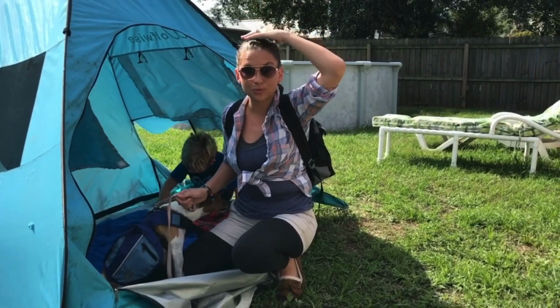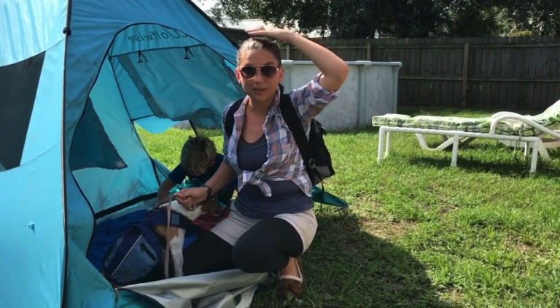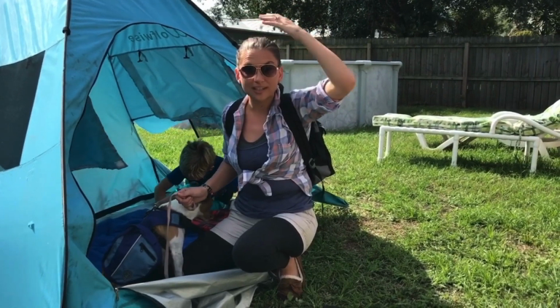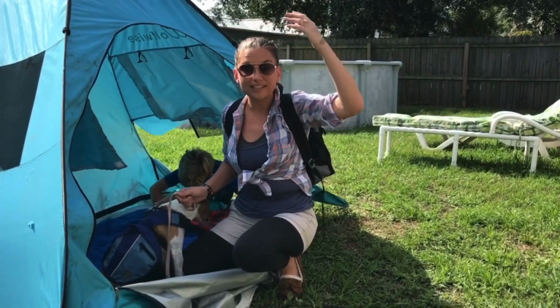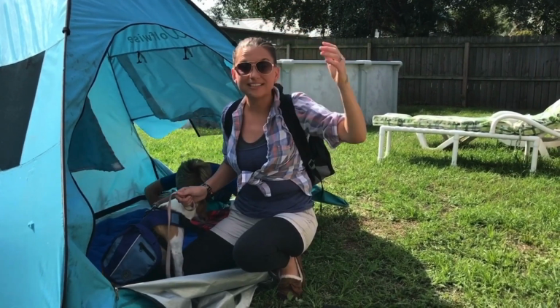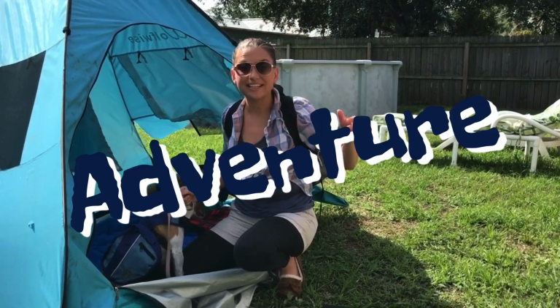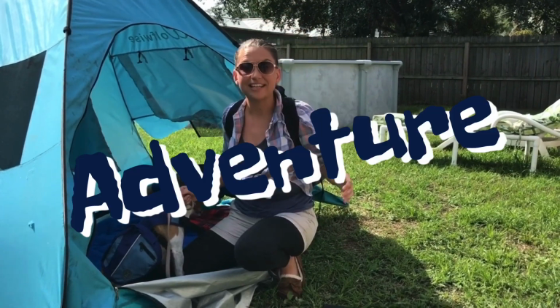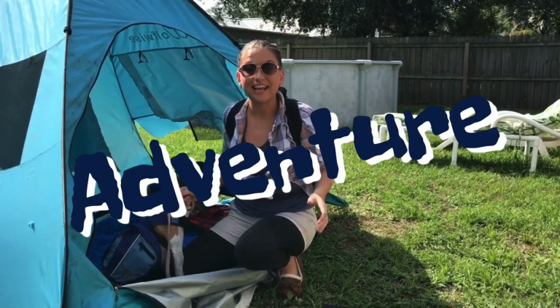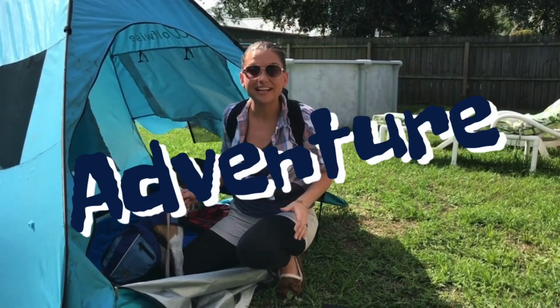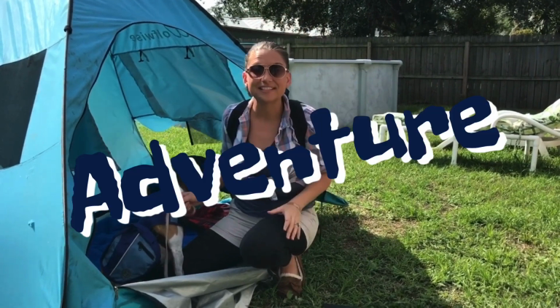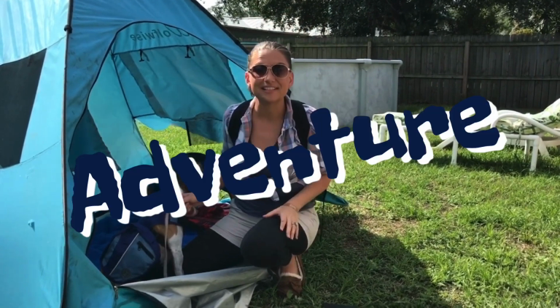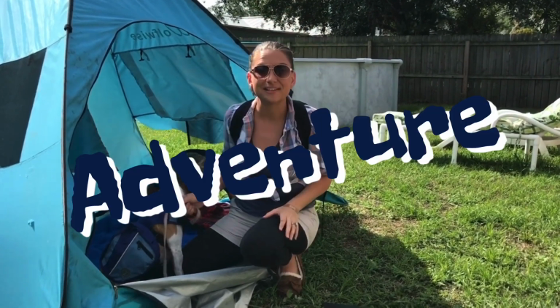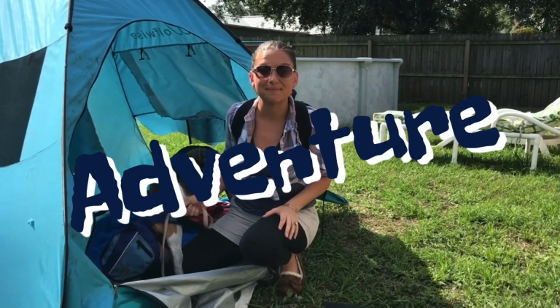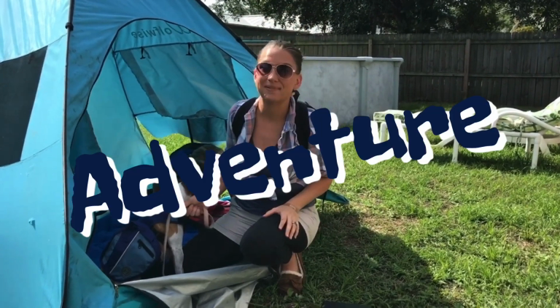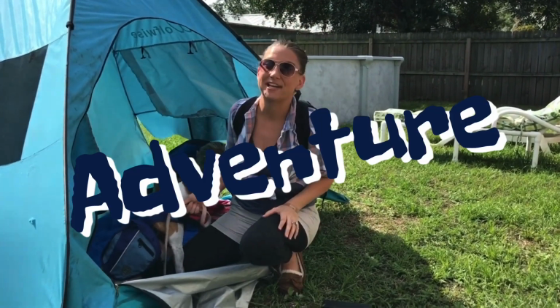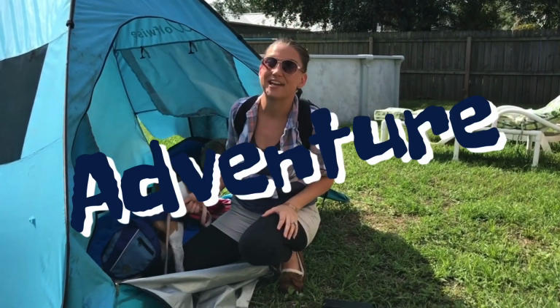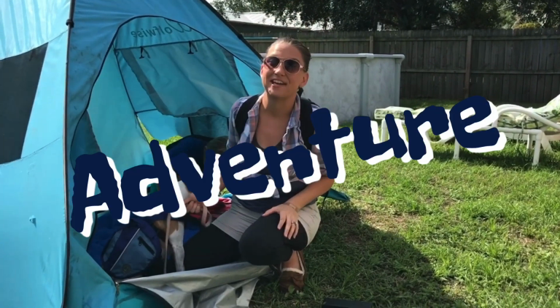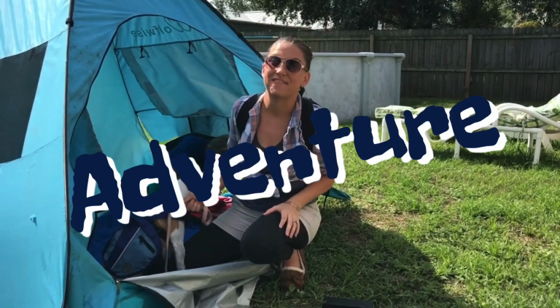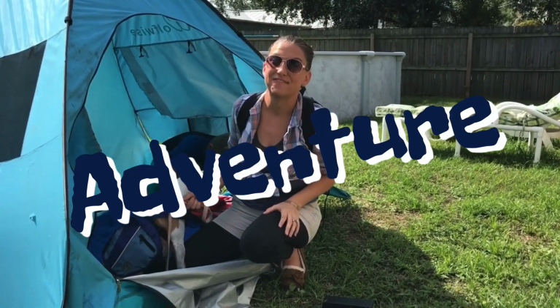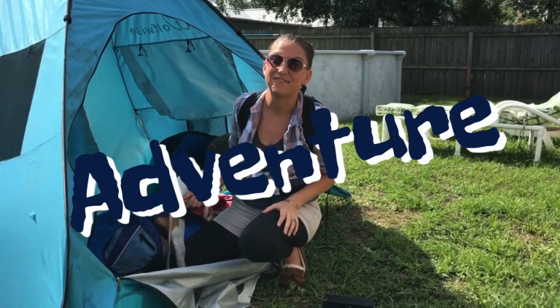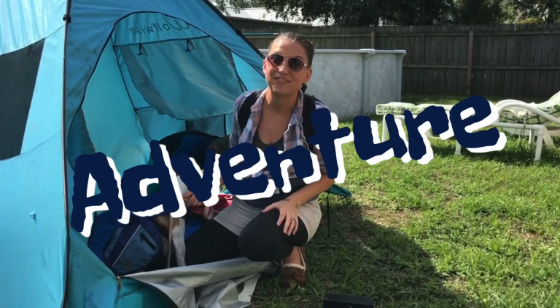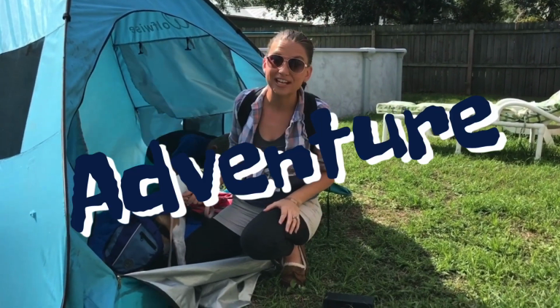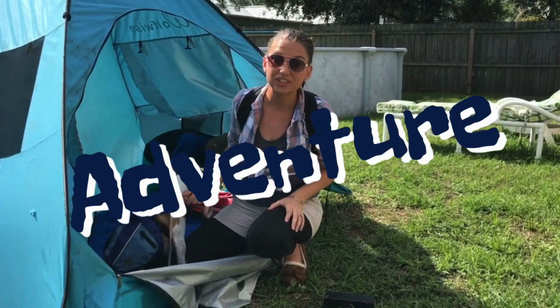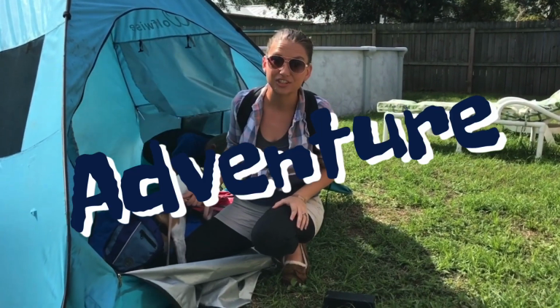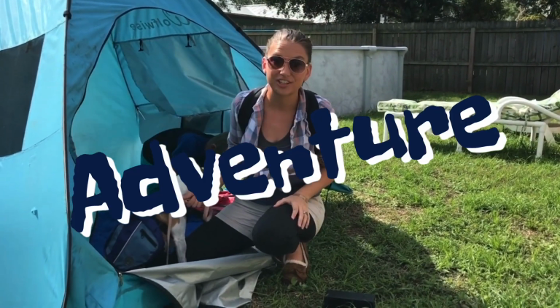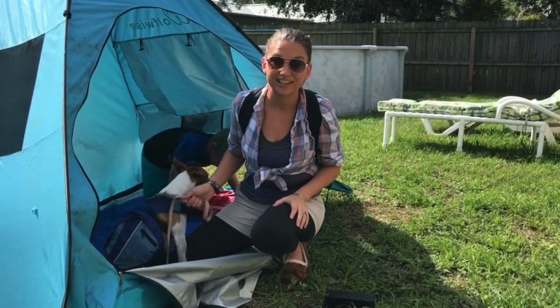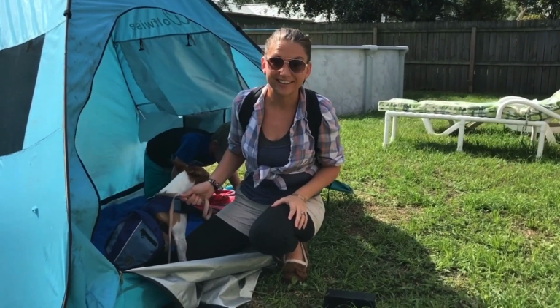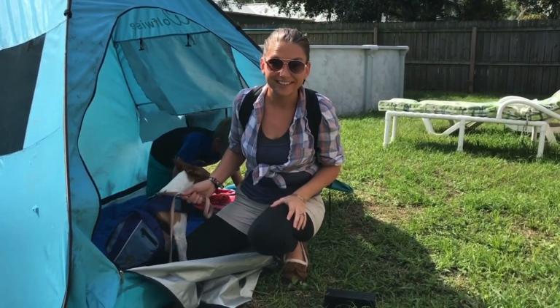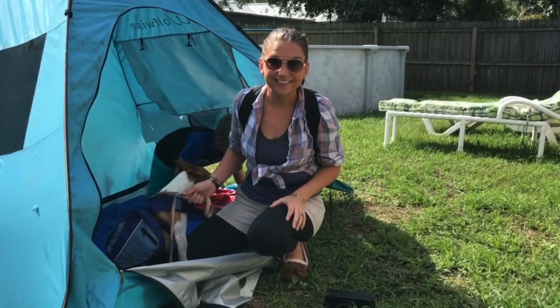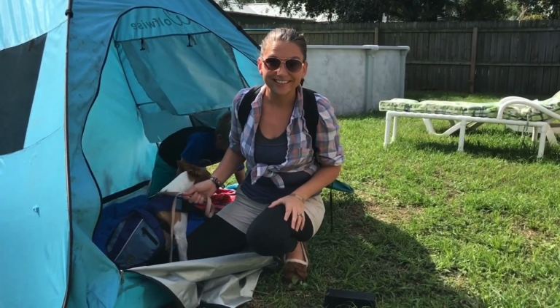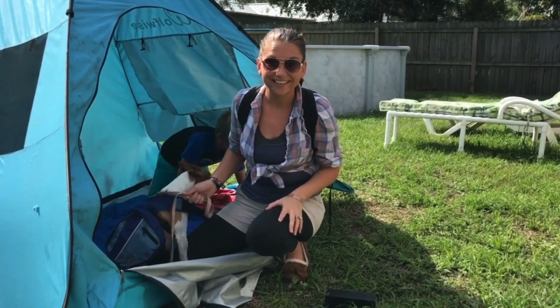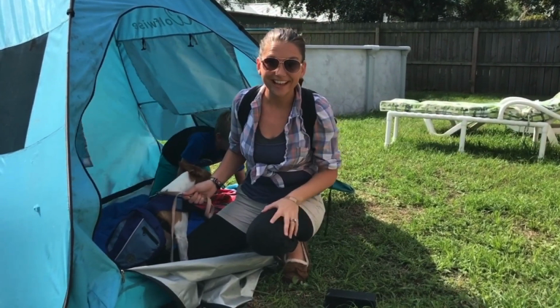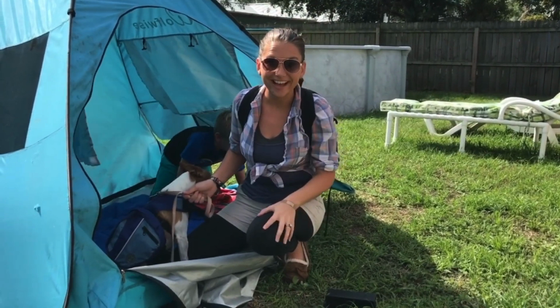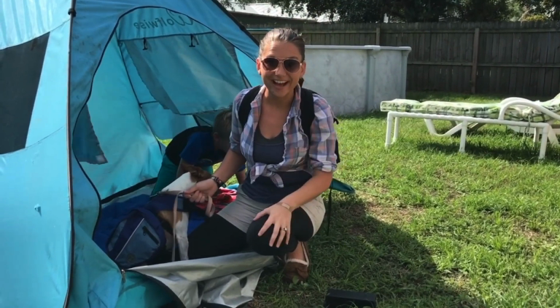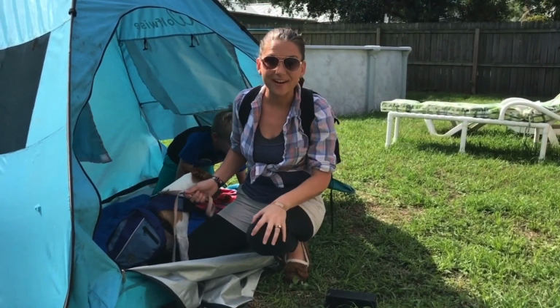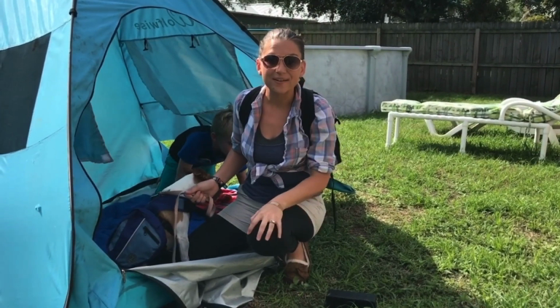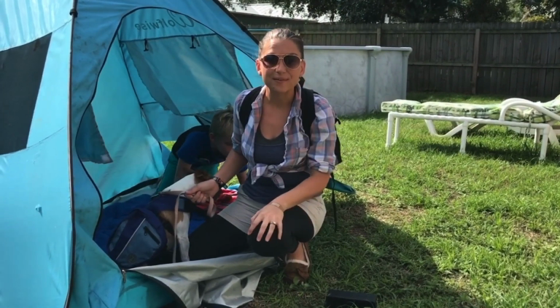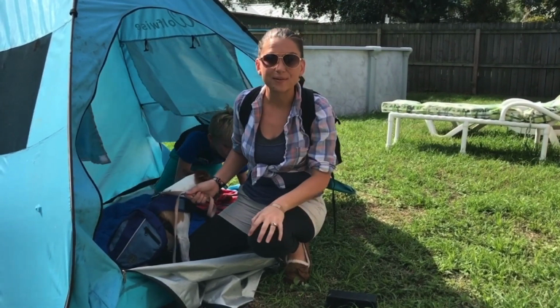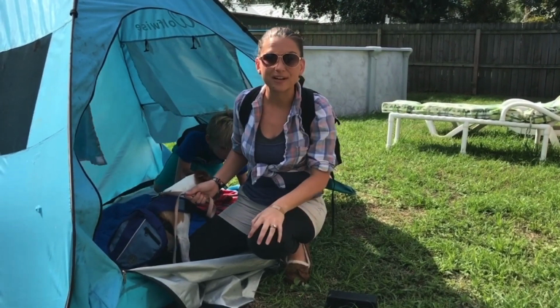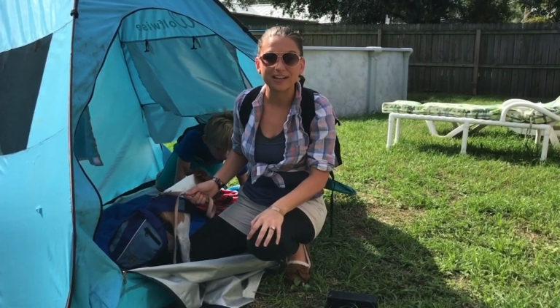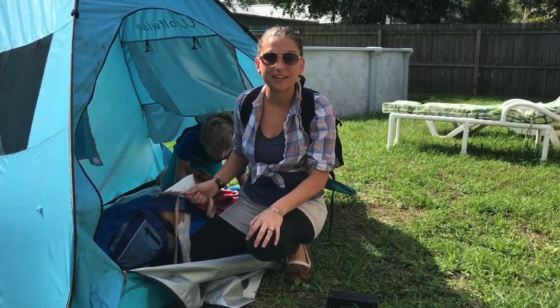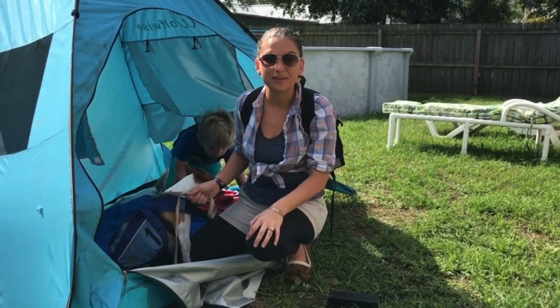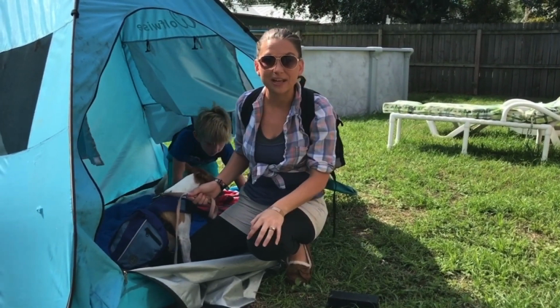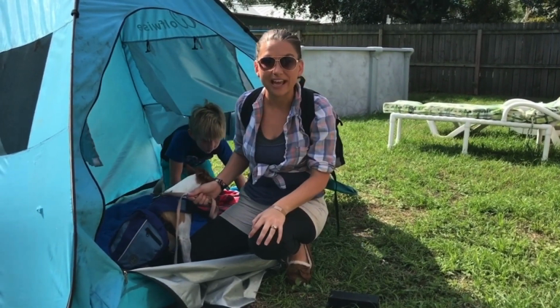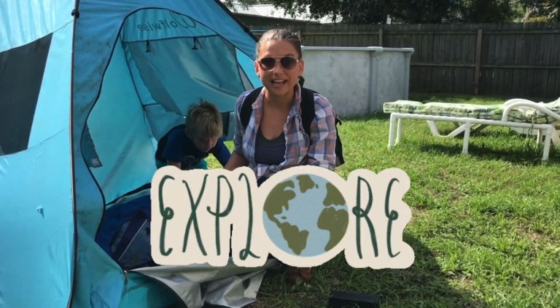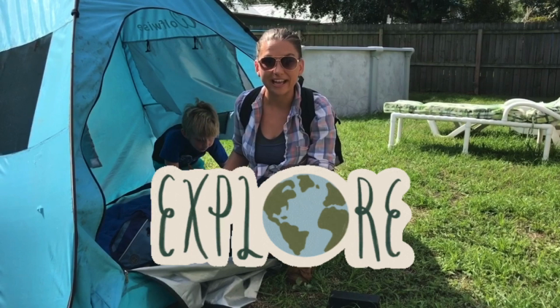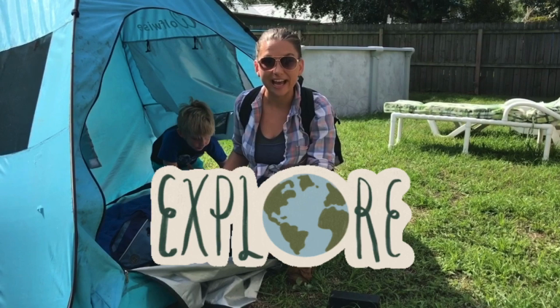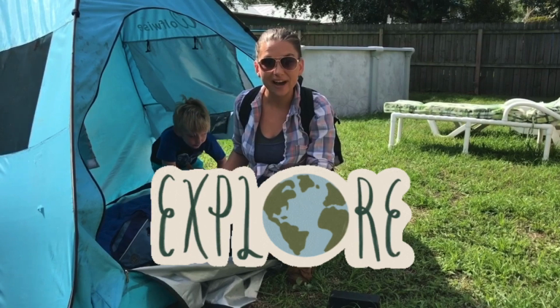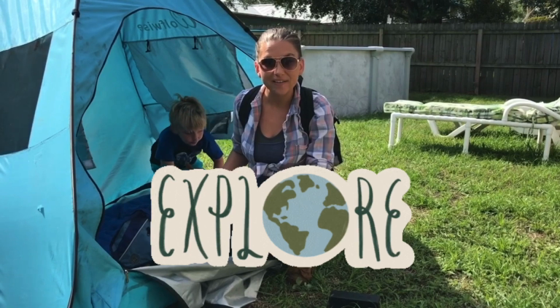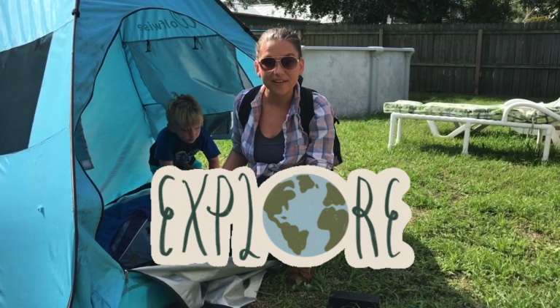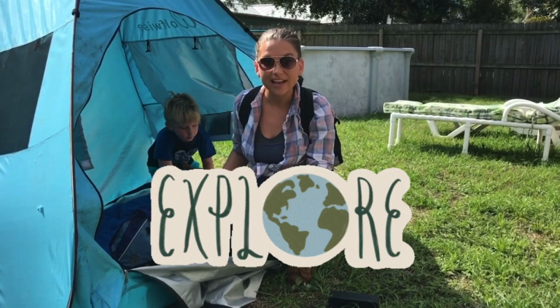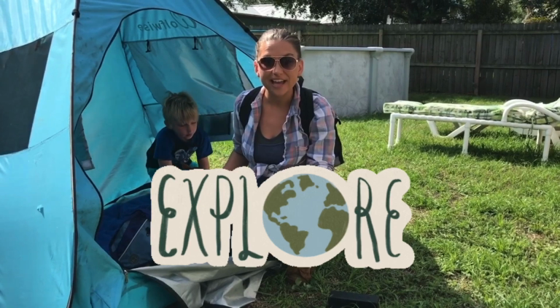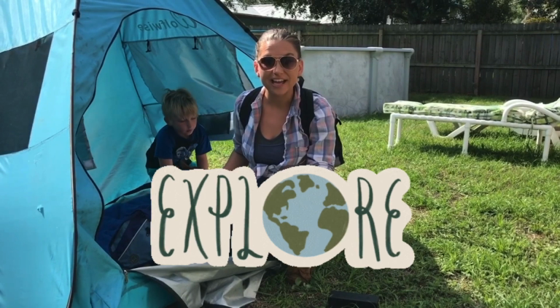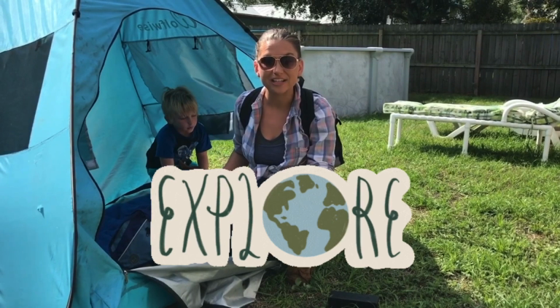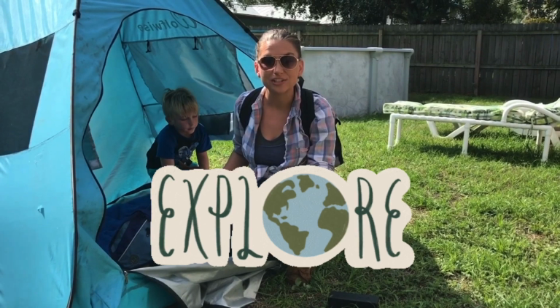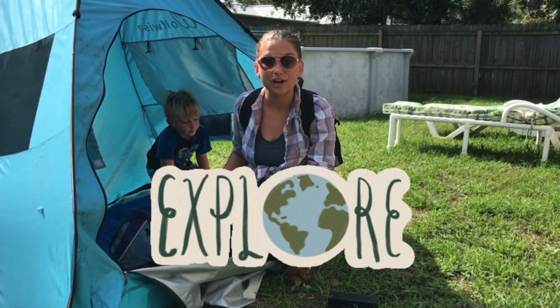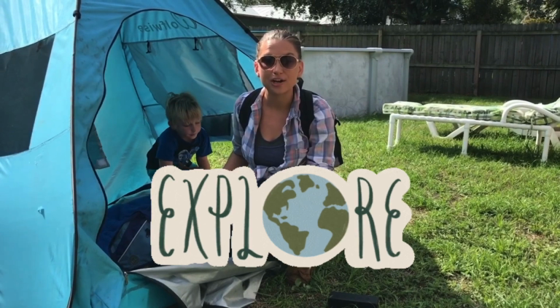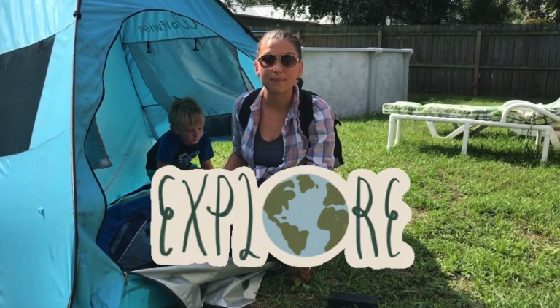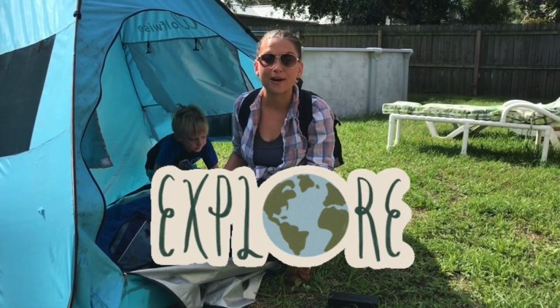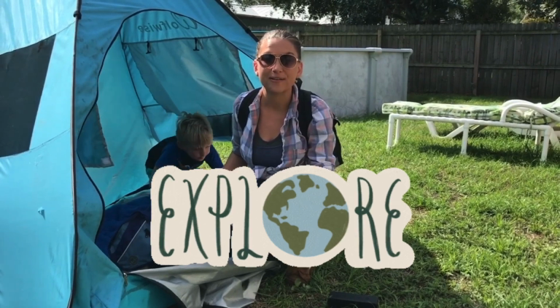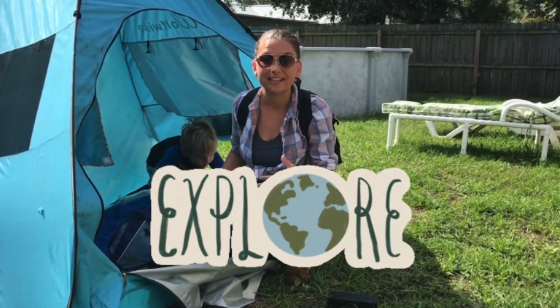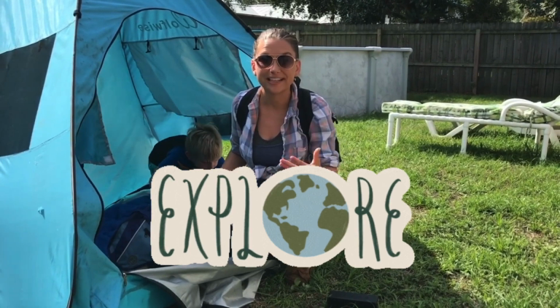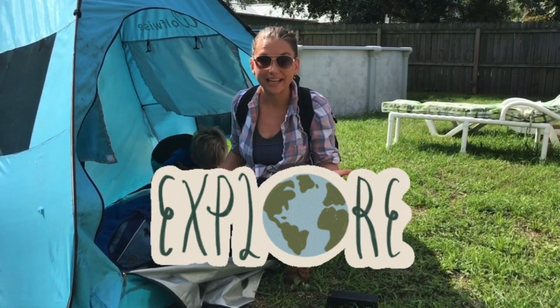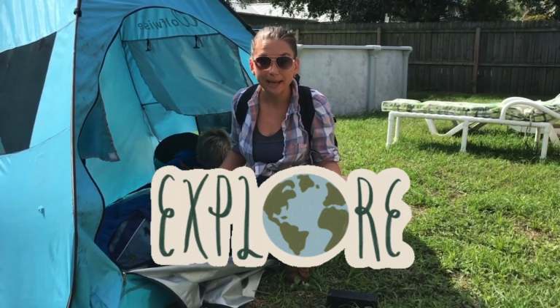Today is gonna be an adventure. We're gonna hang out and talk about camping.